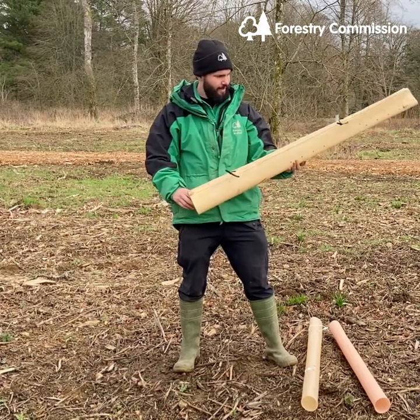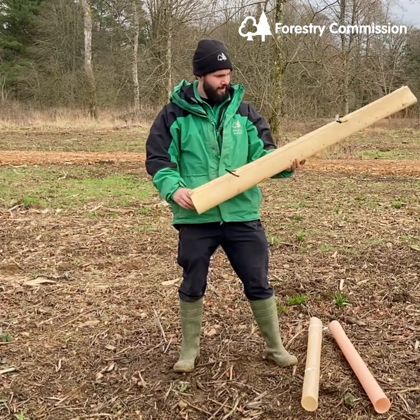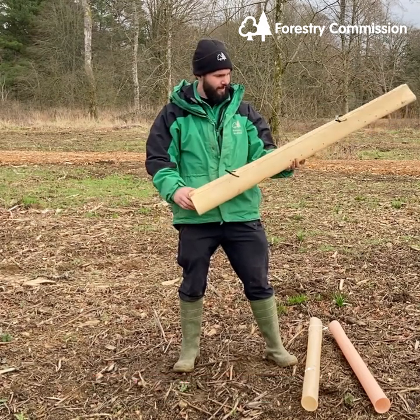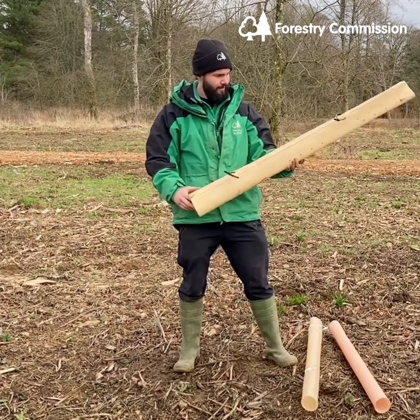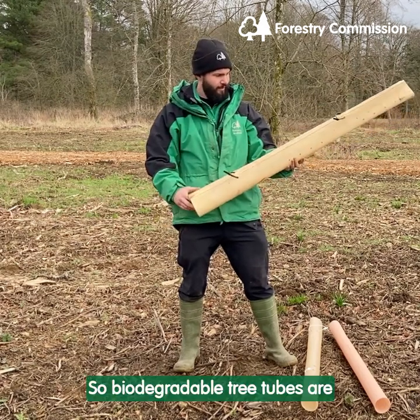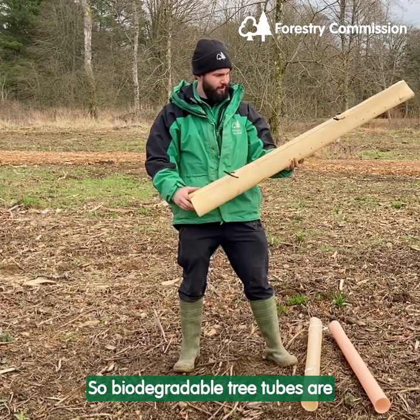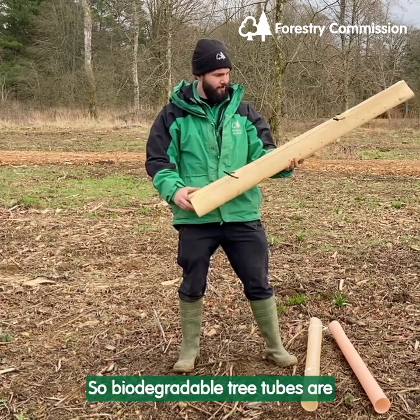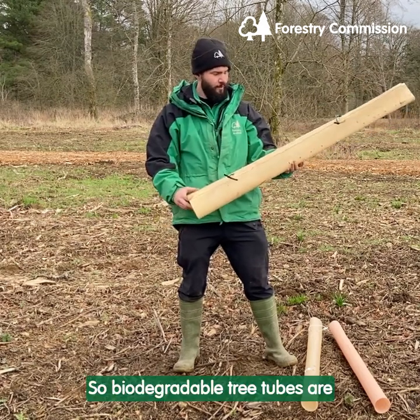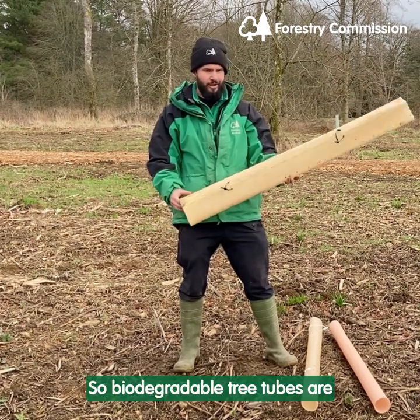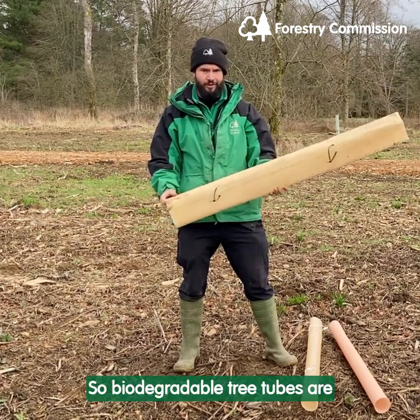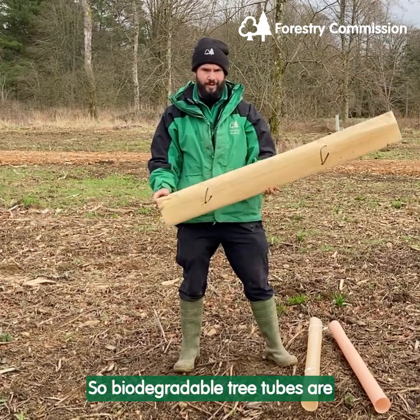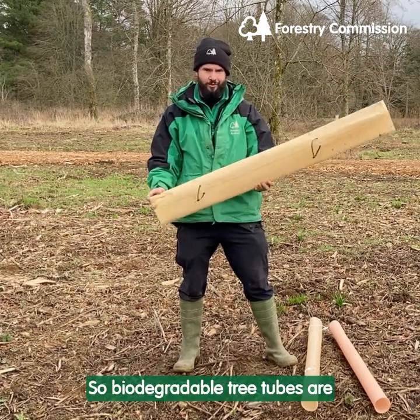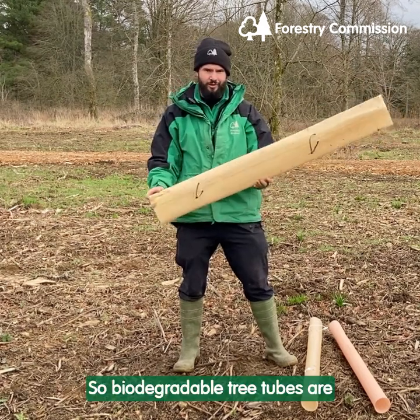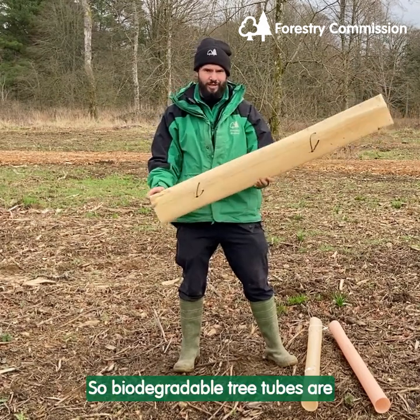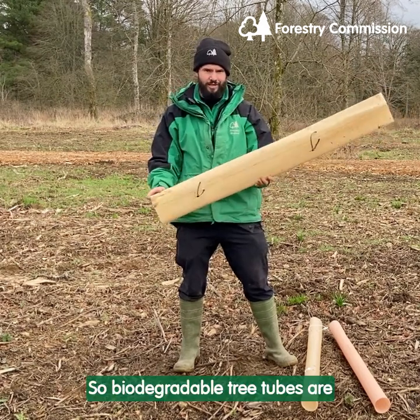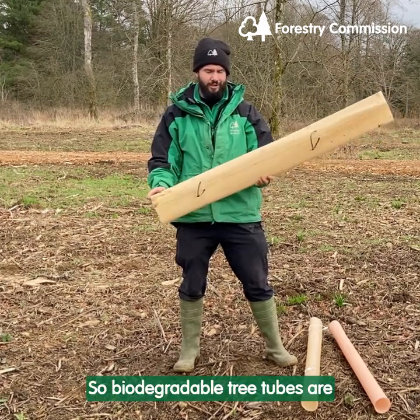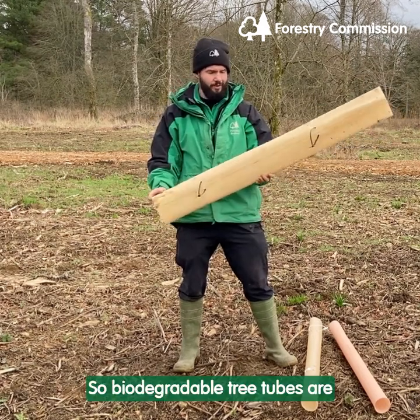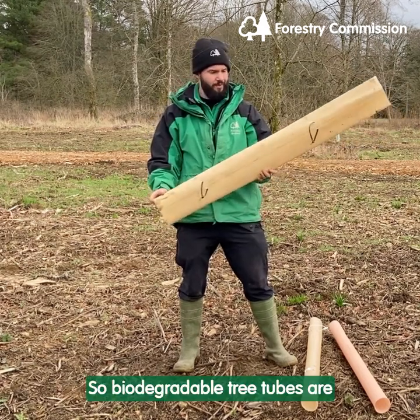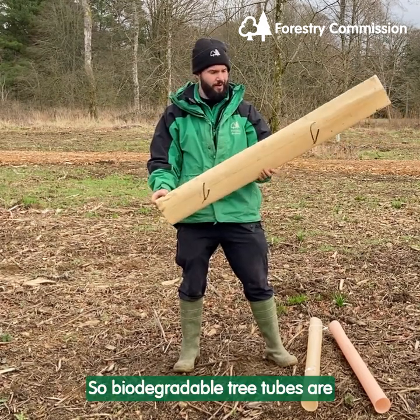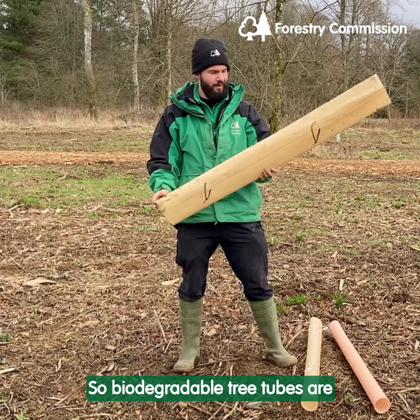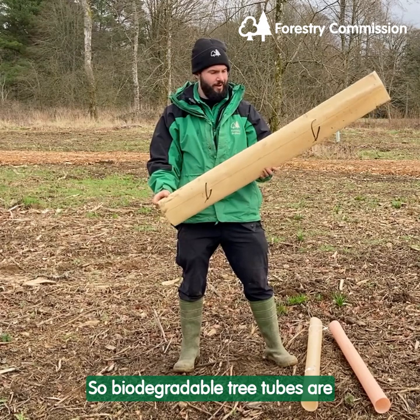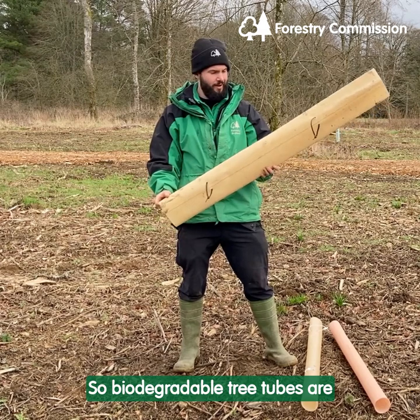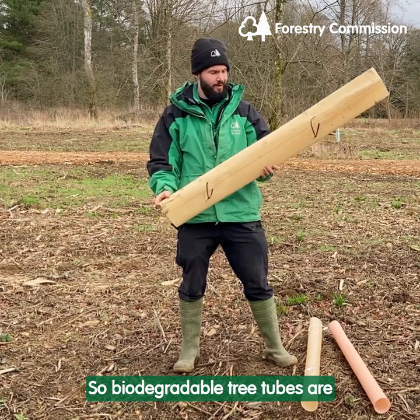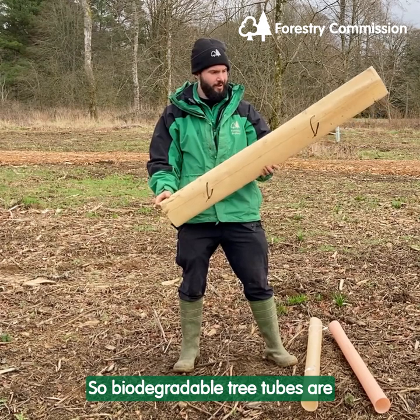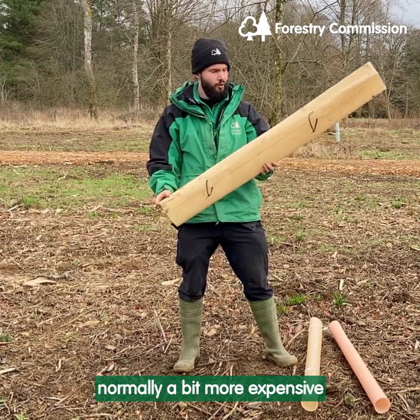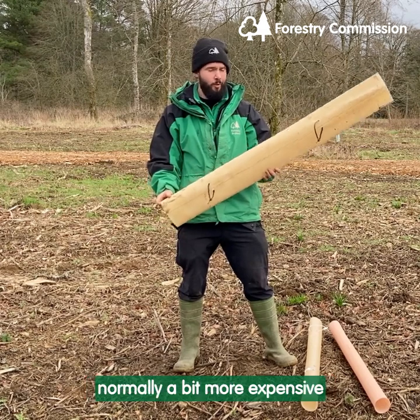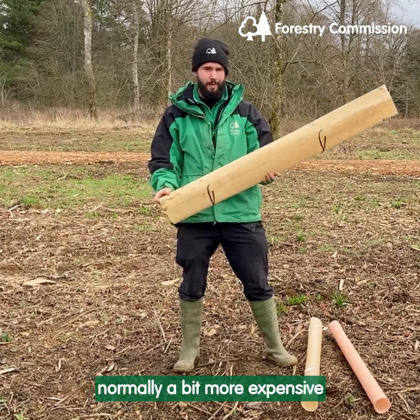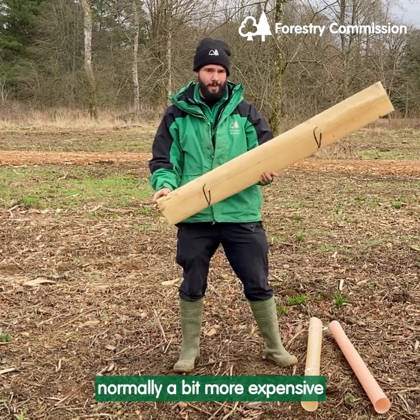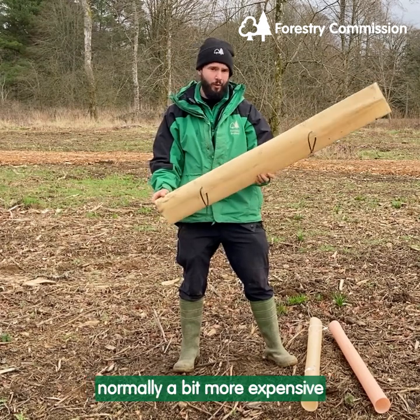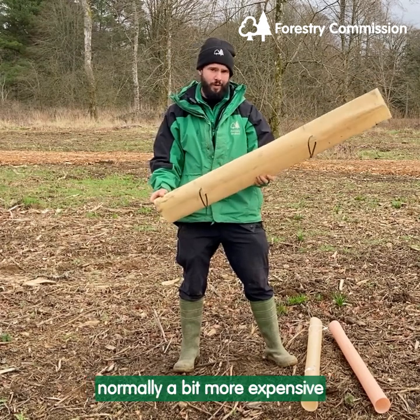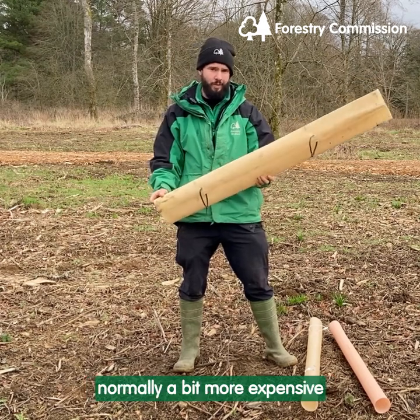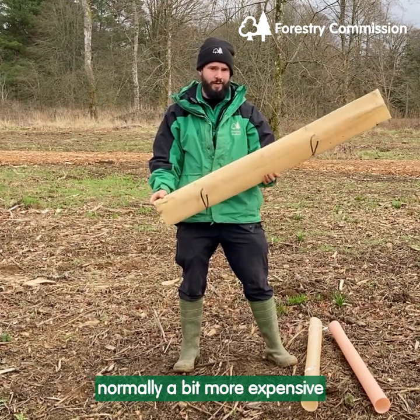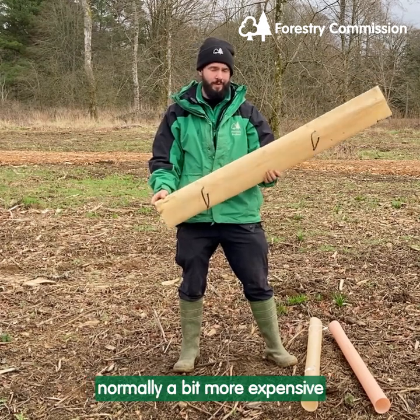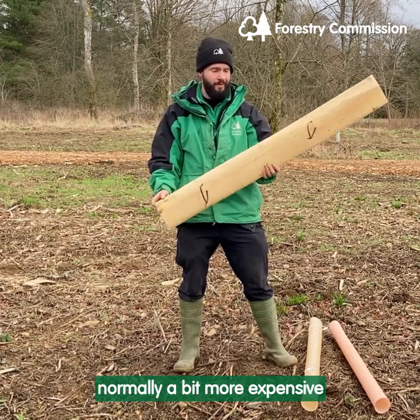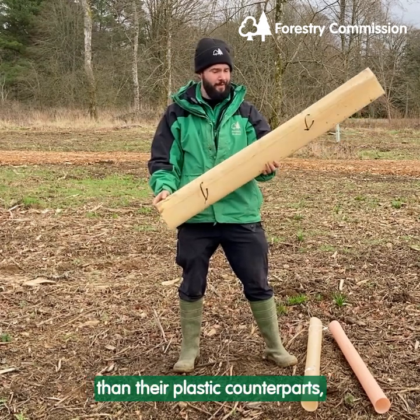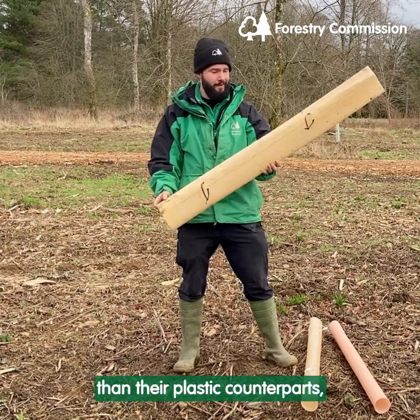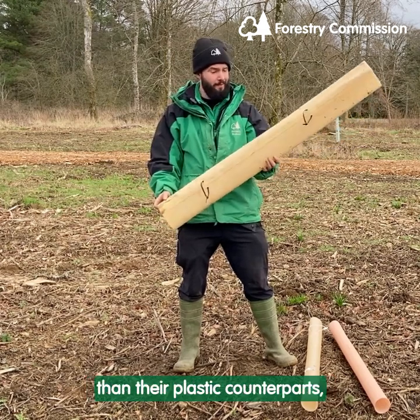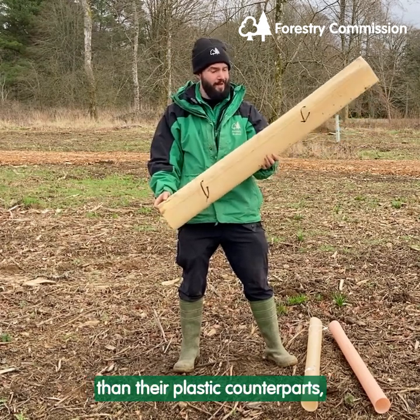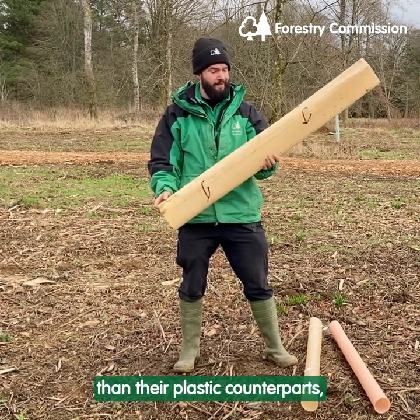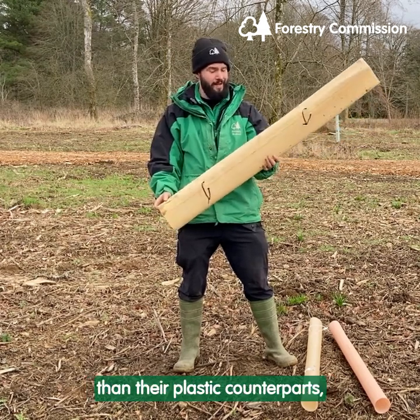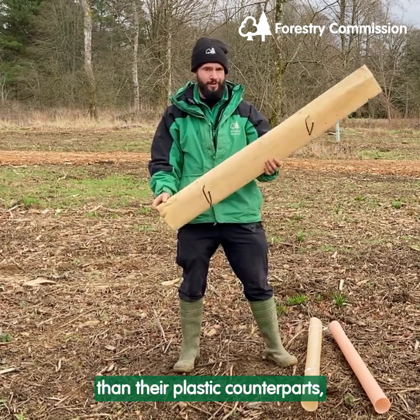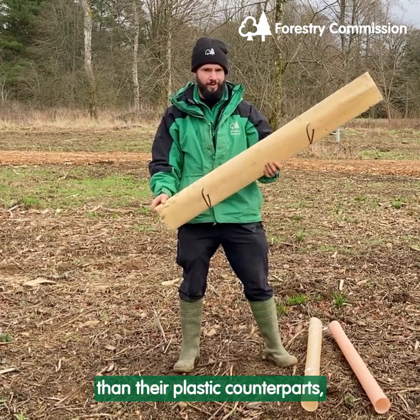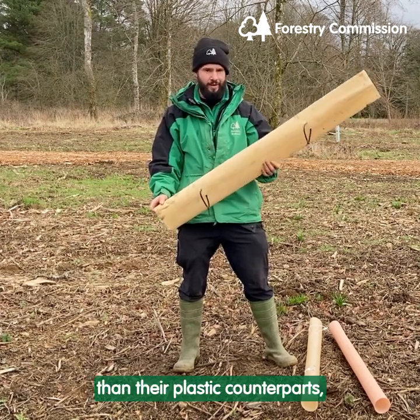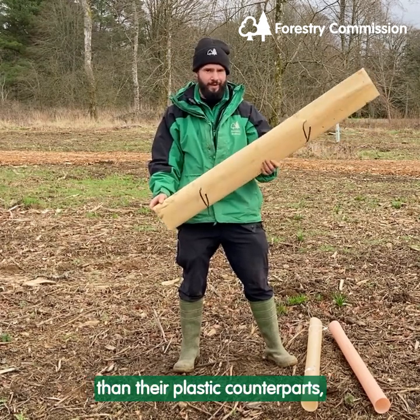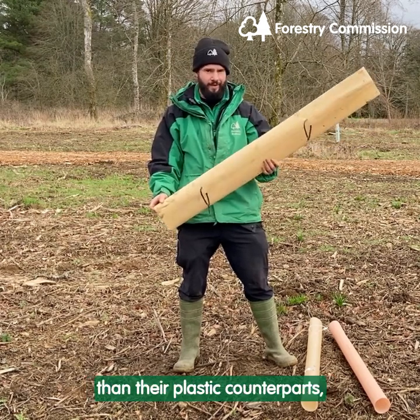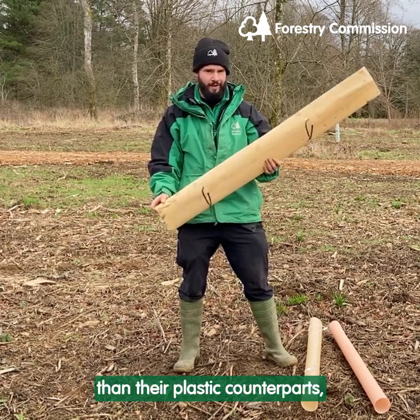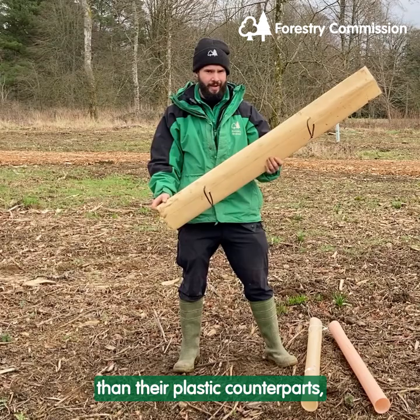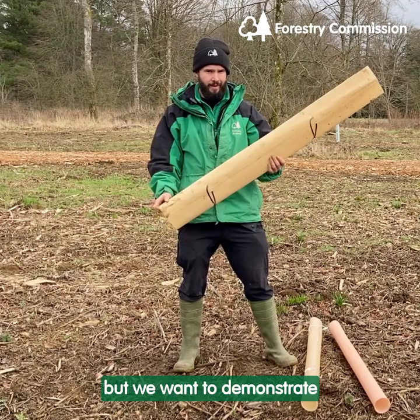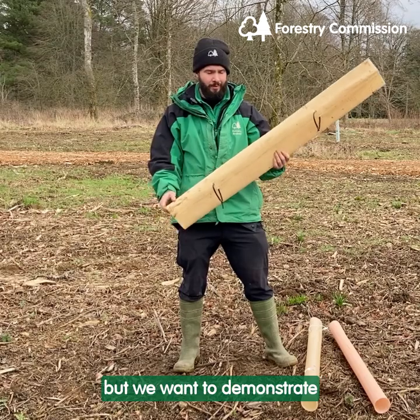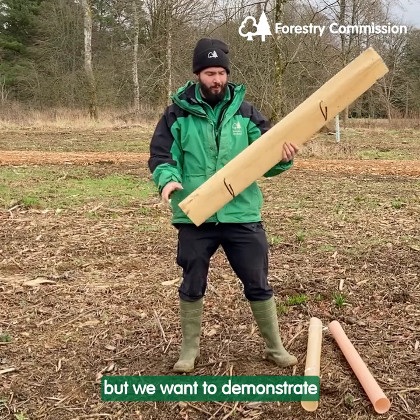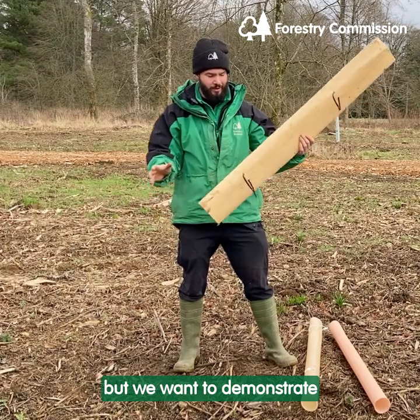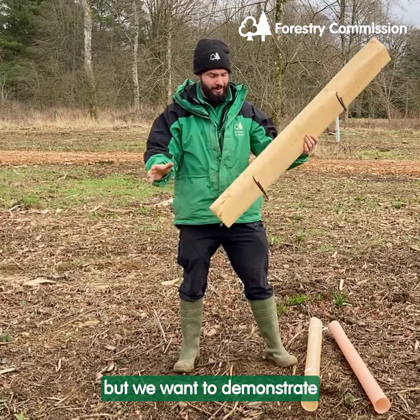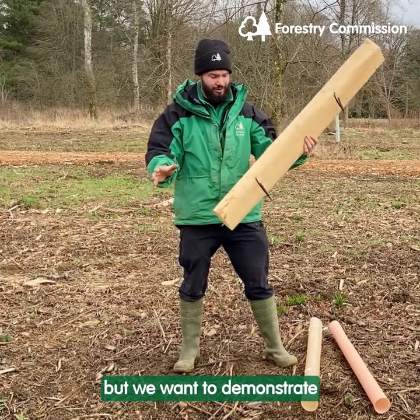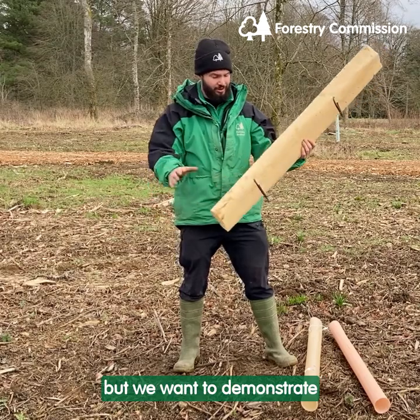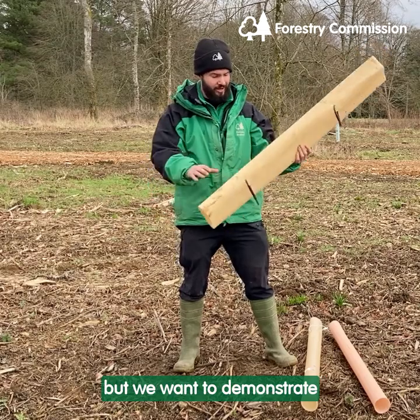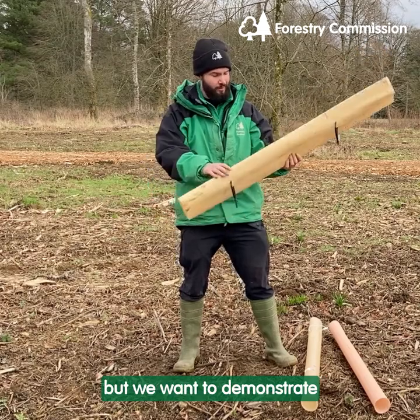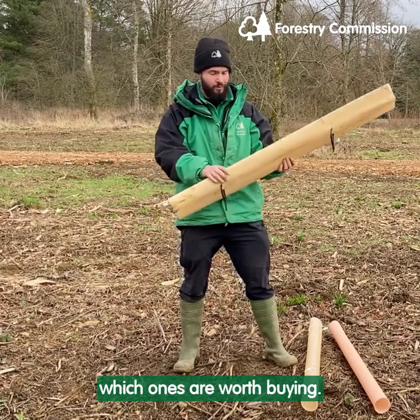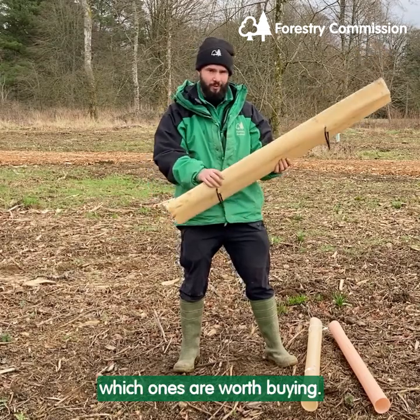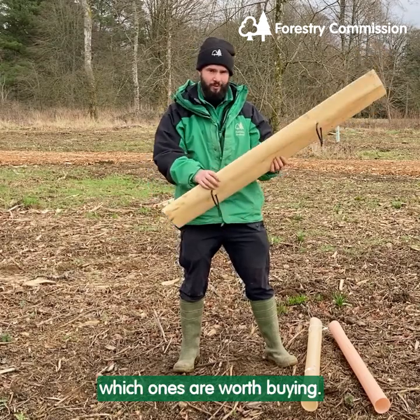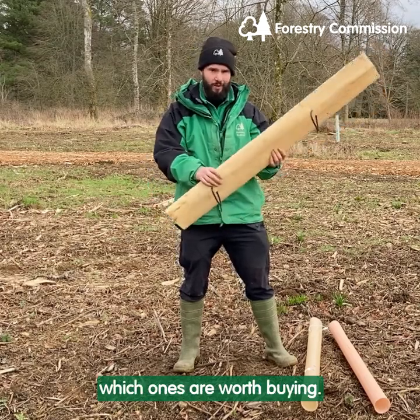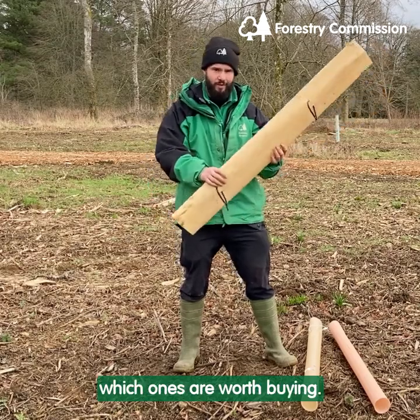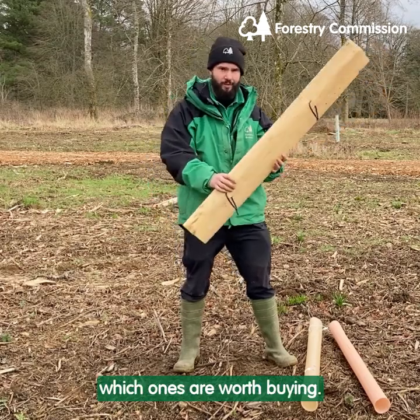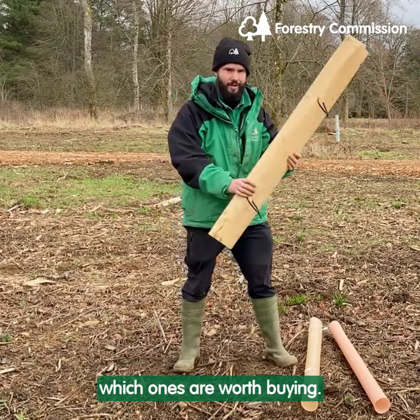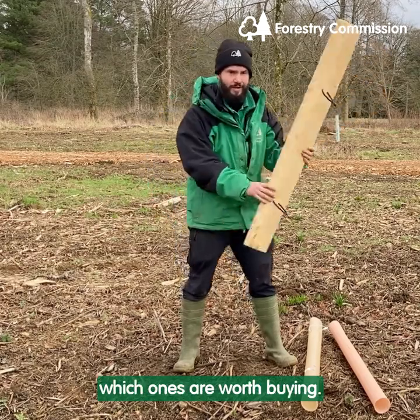So biodegradable tree tubes are normally a bit more expensive than their plastic counterparts. So we want to demonstrate which ones are worth buying.